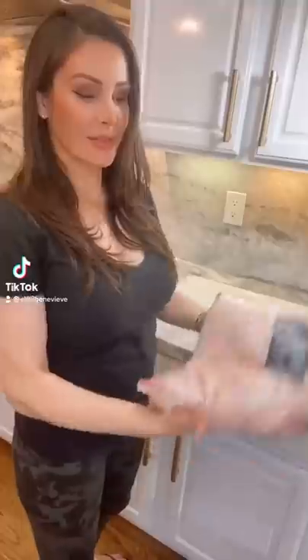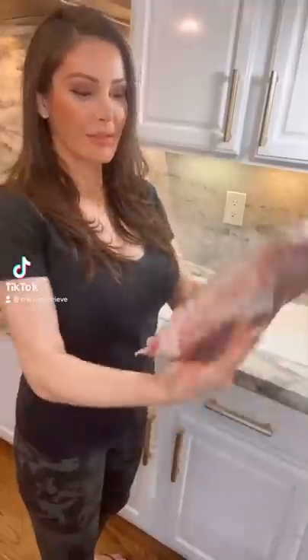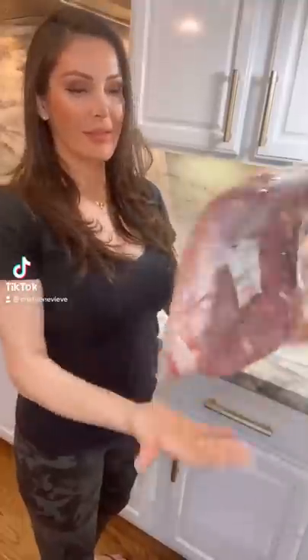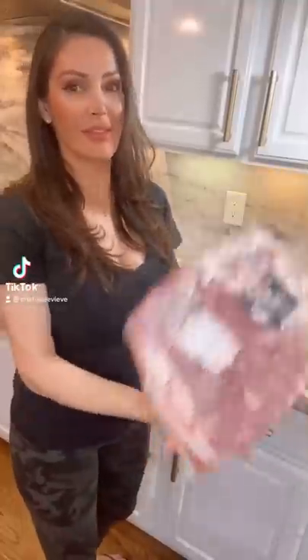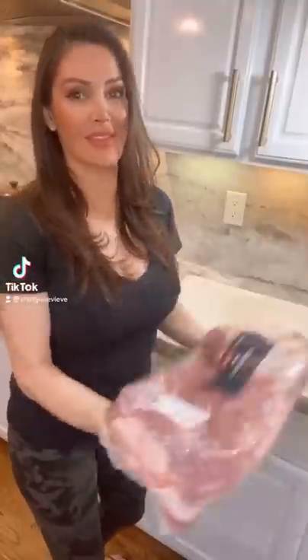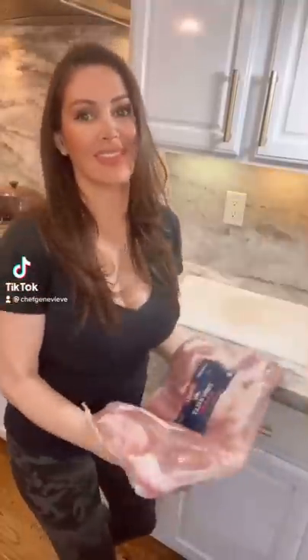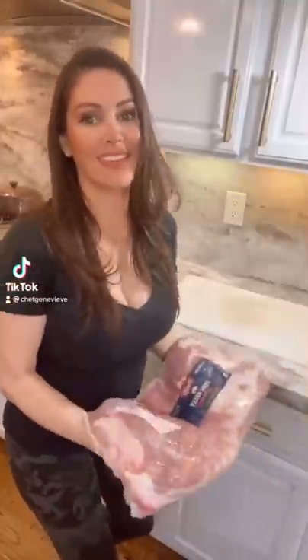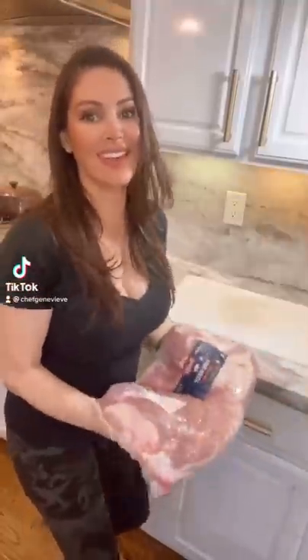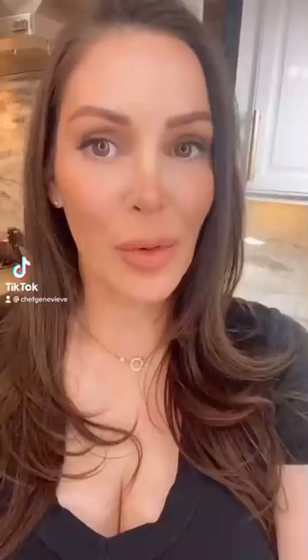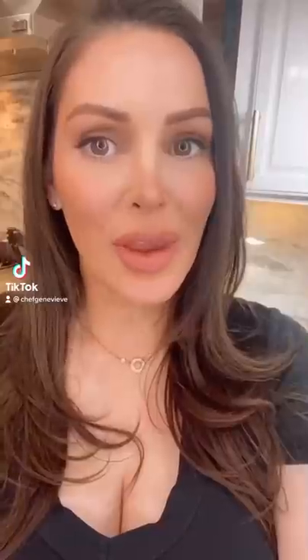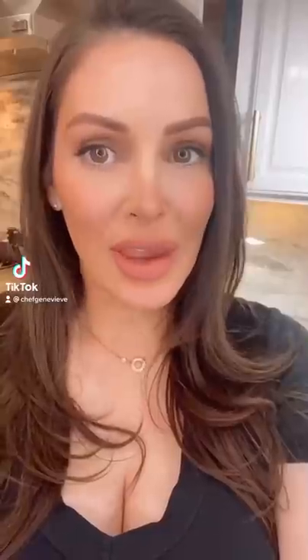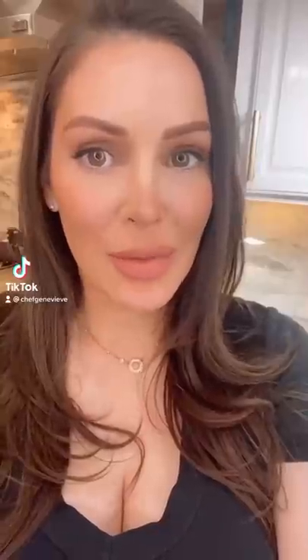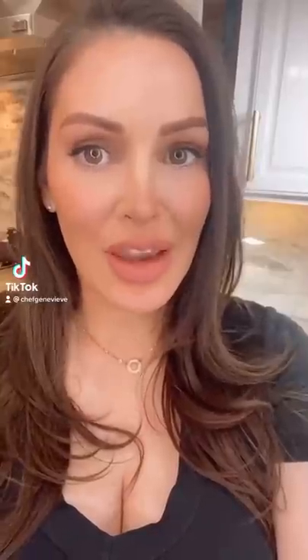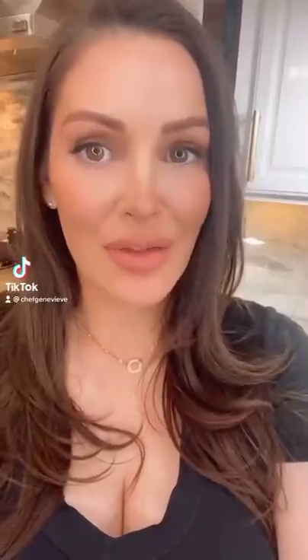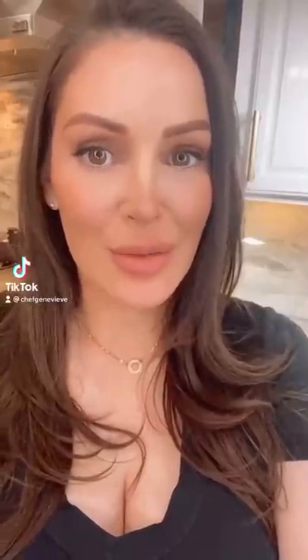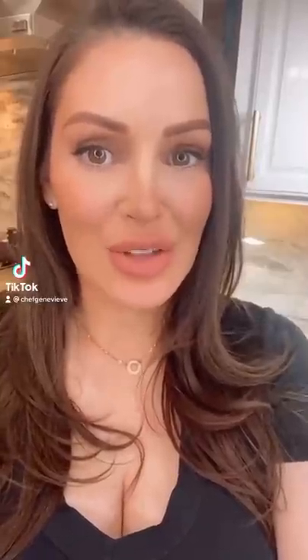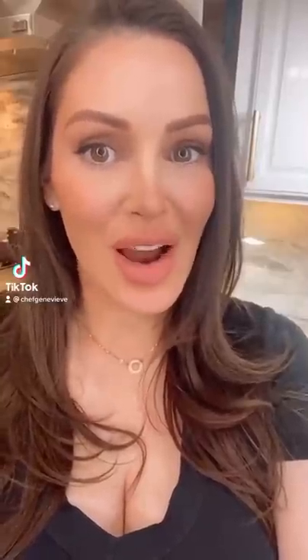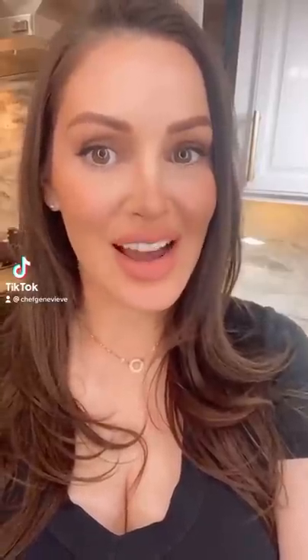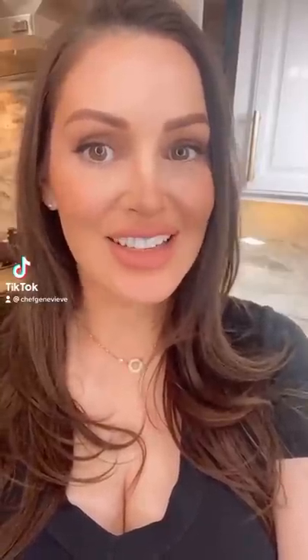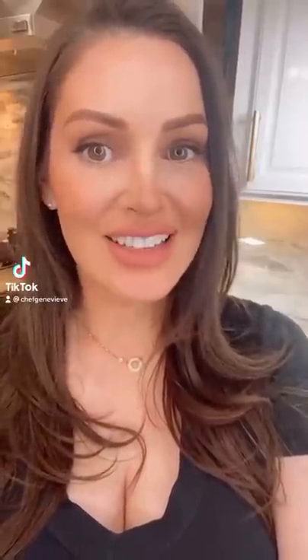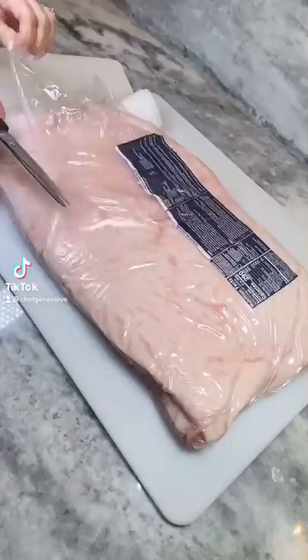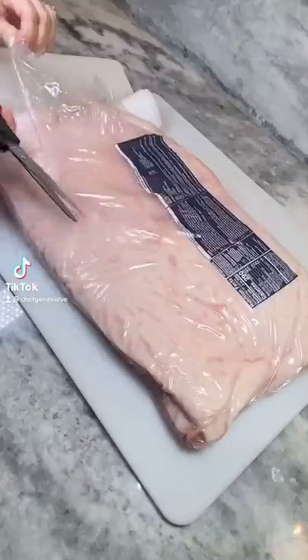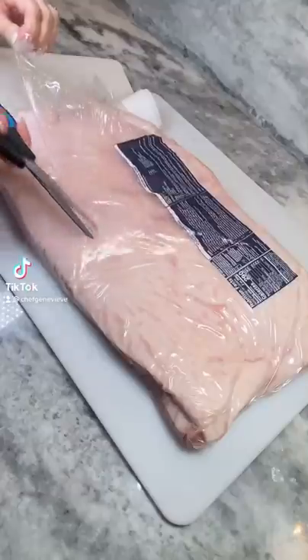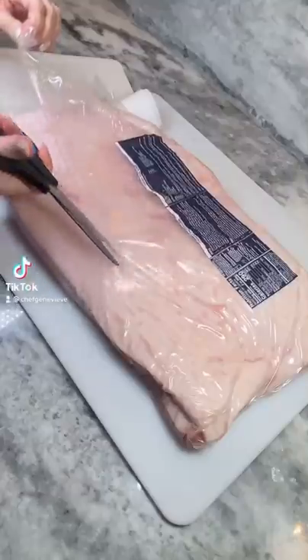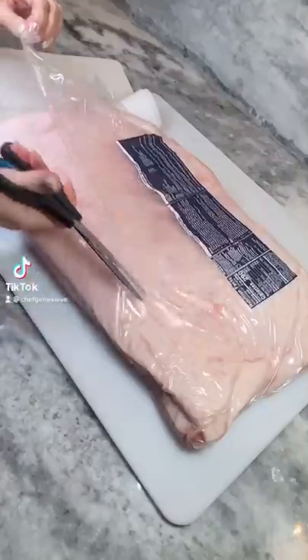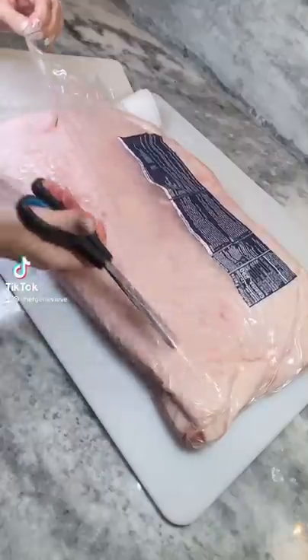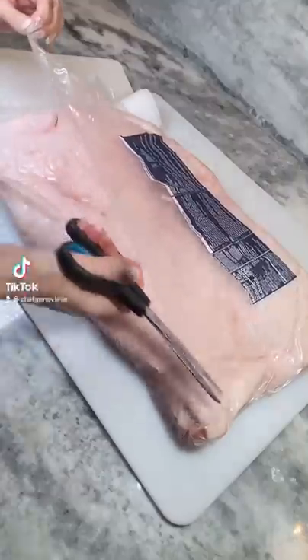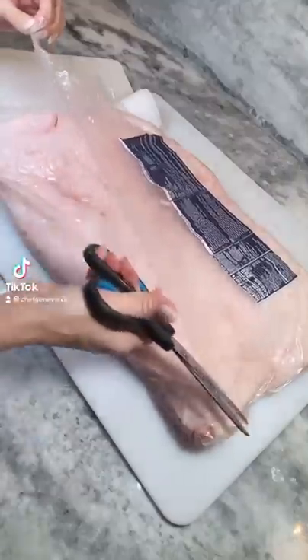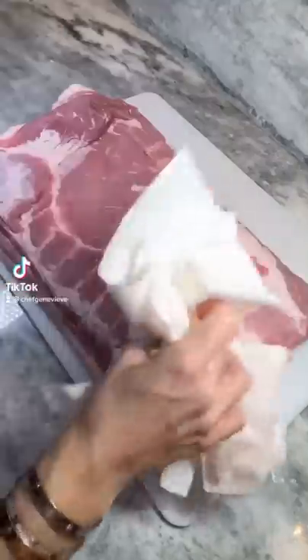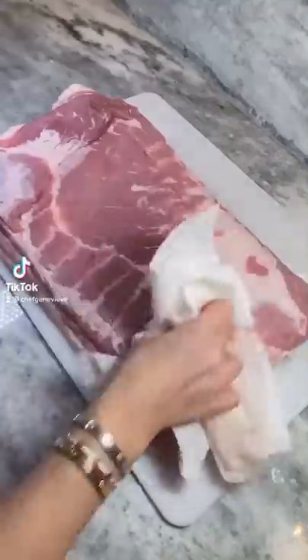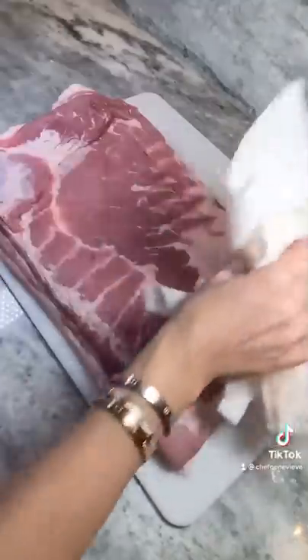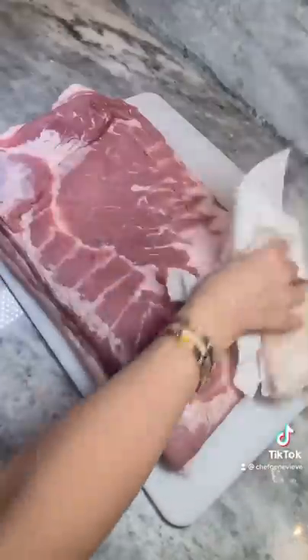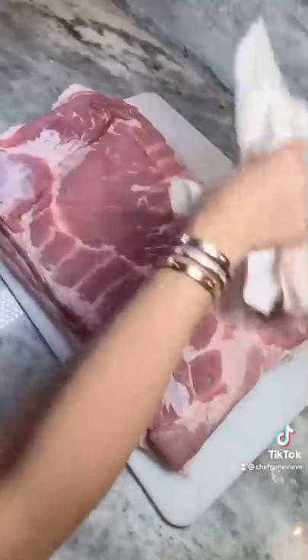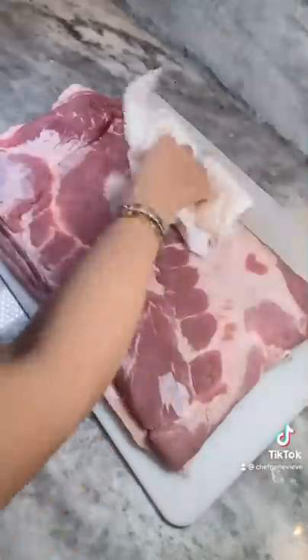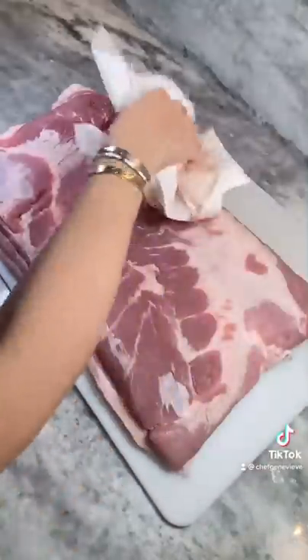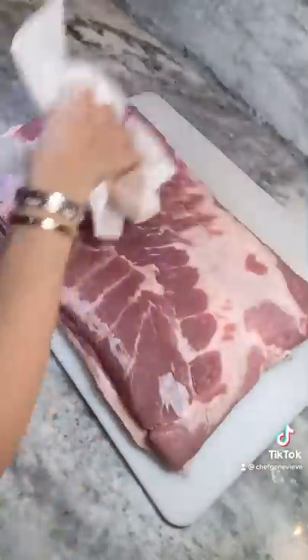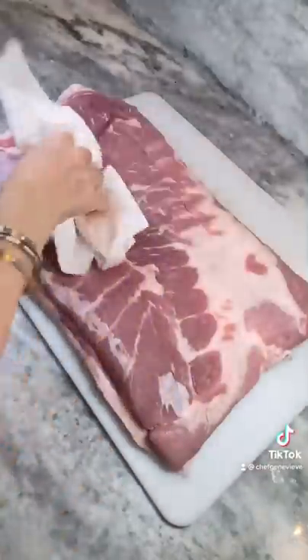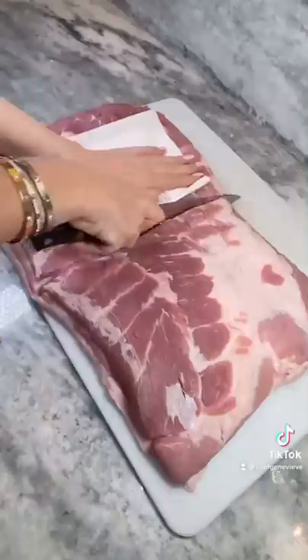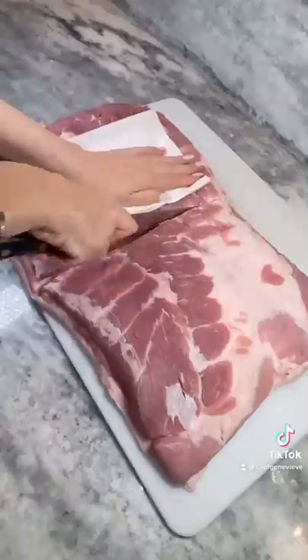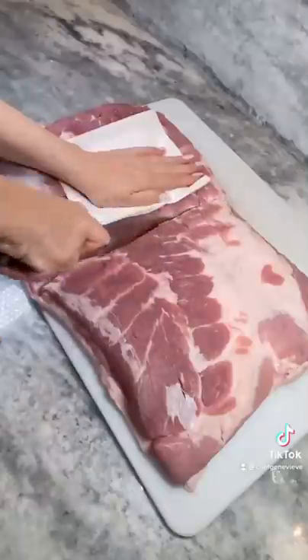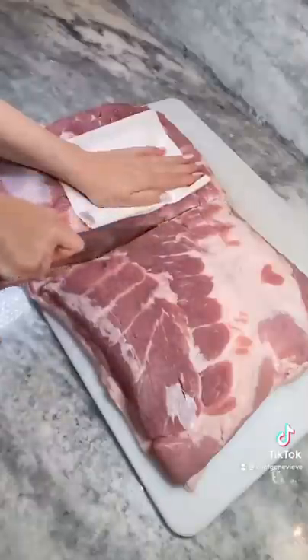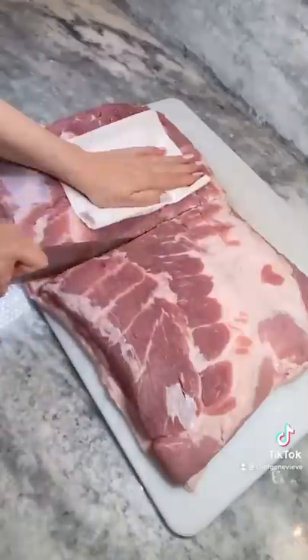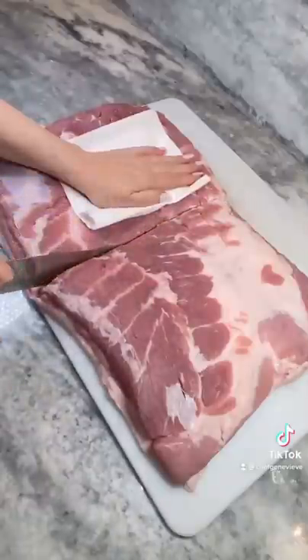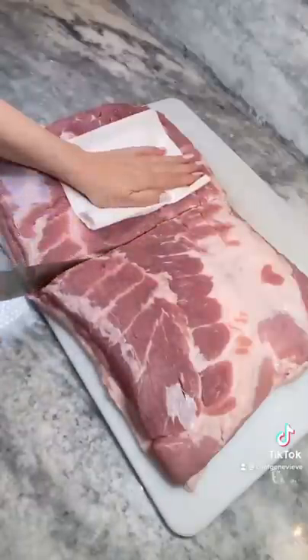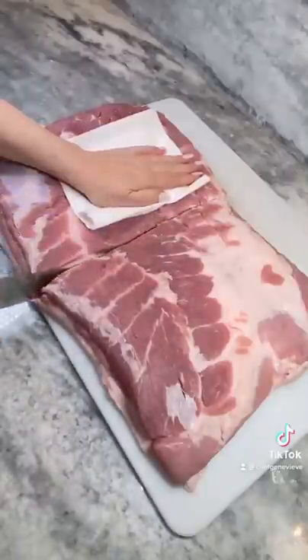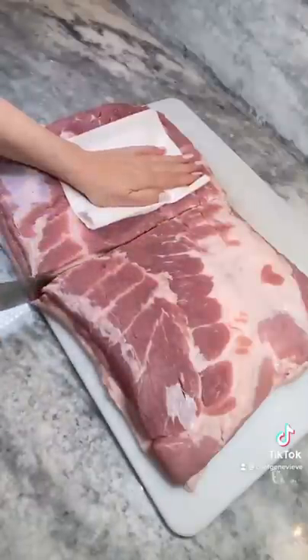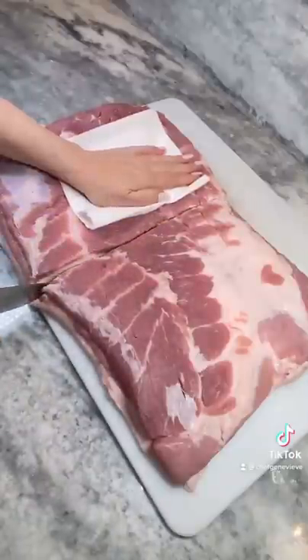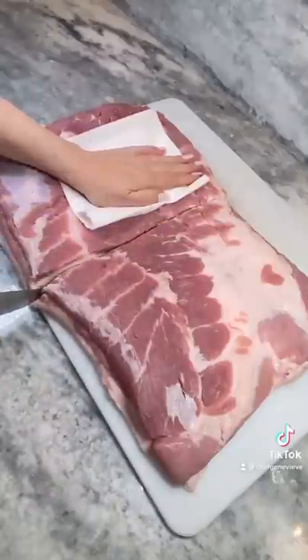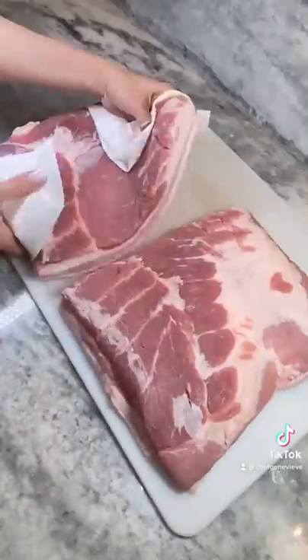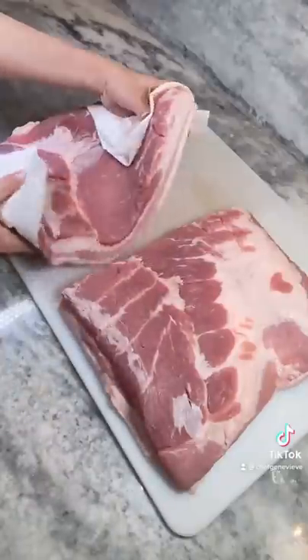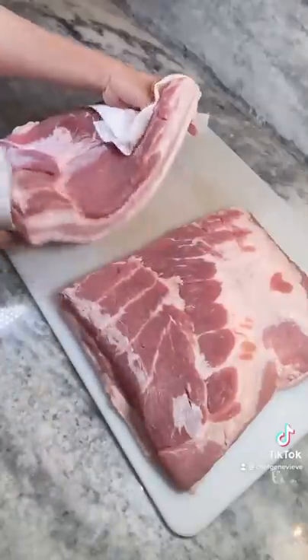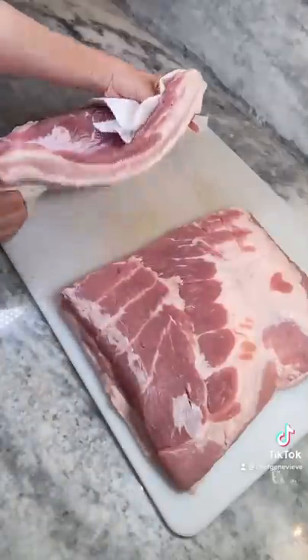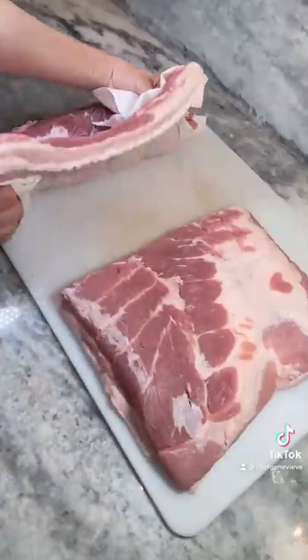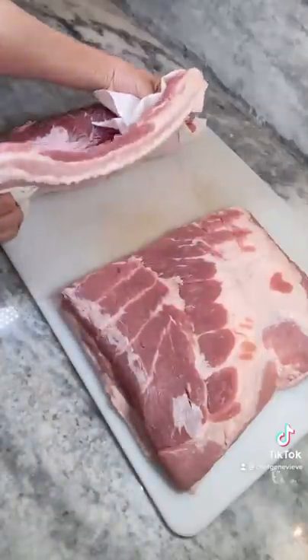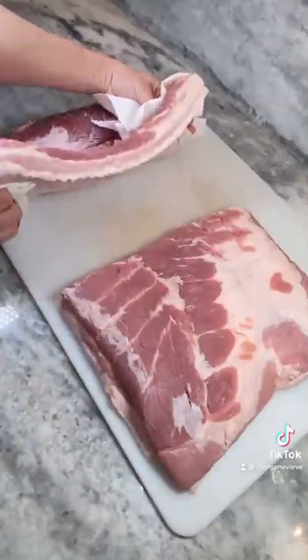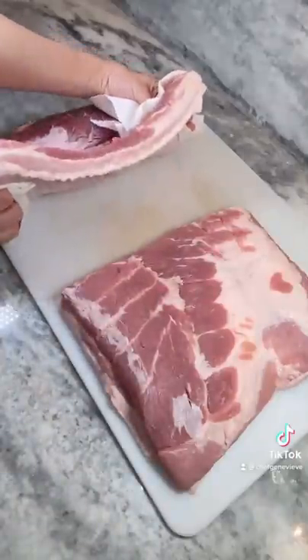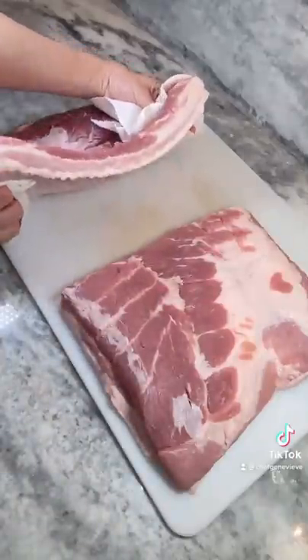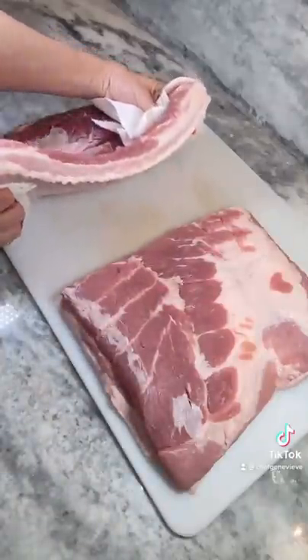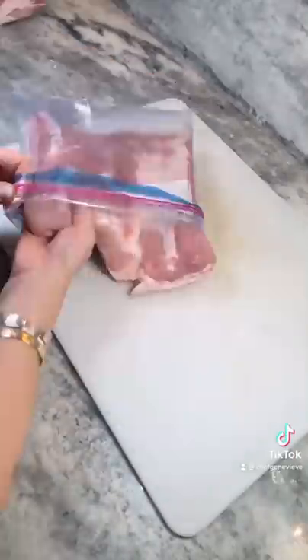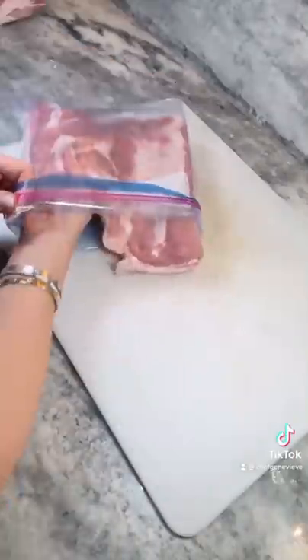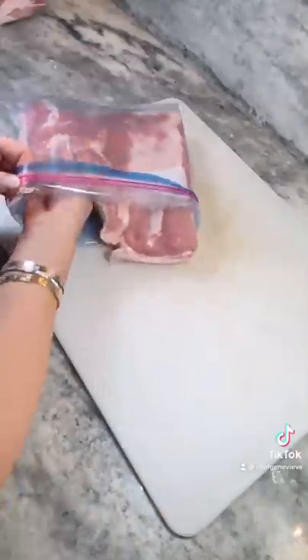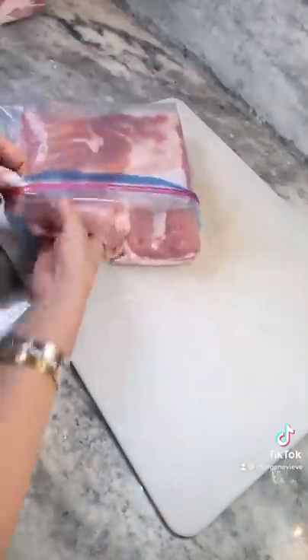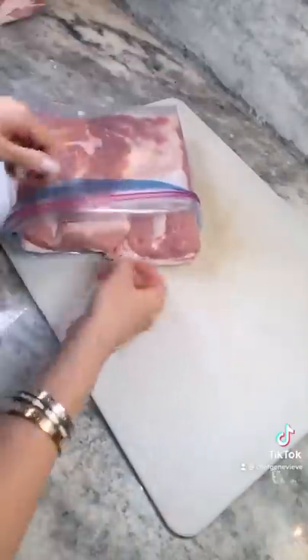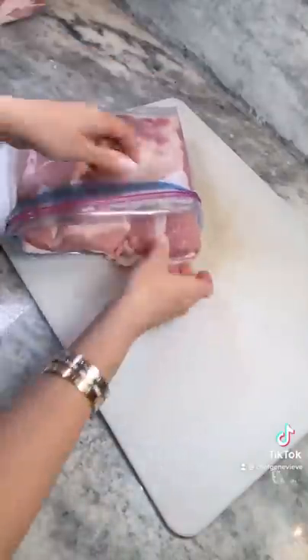Homemade bacon — we're making bacon from scratch. Starting with a 10-pound pork belly, pat dry, slice your pork belly in half, and place in gallon bags.